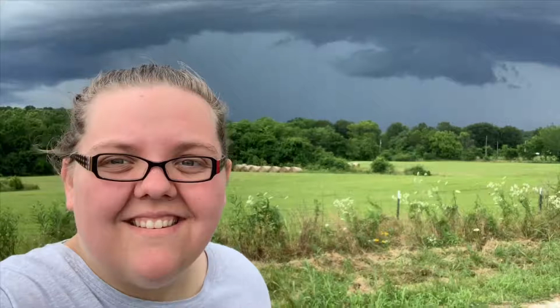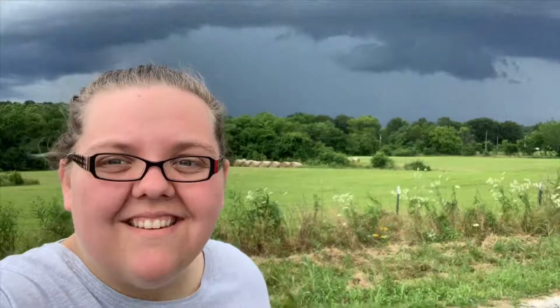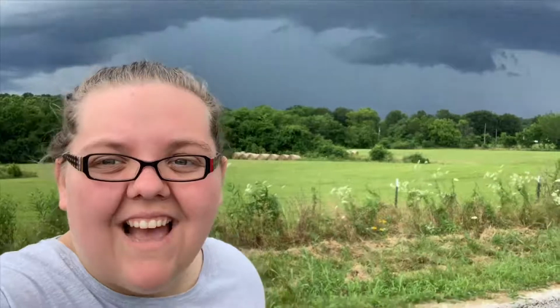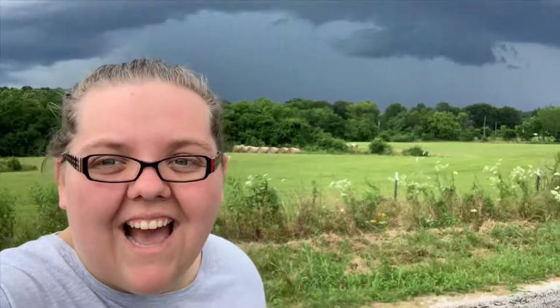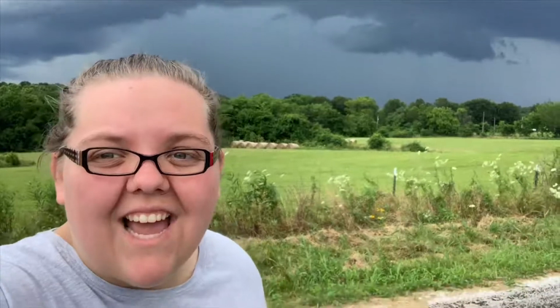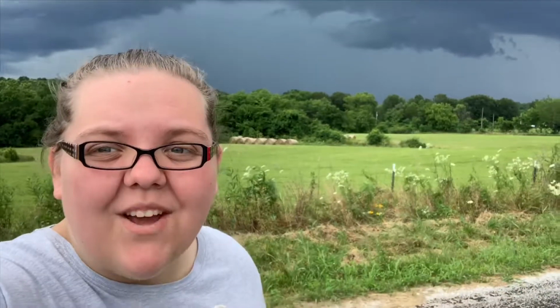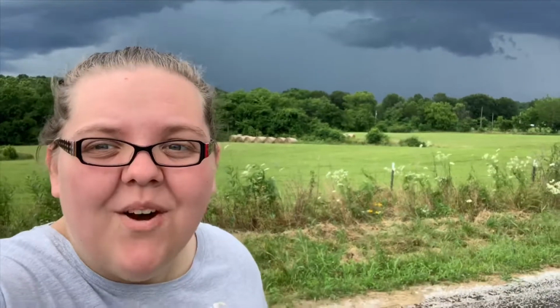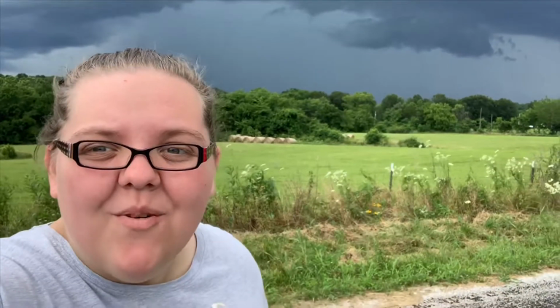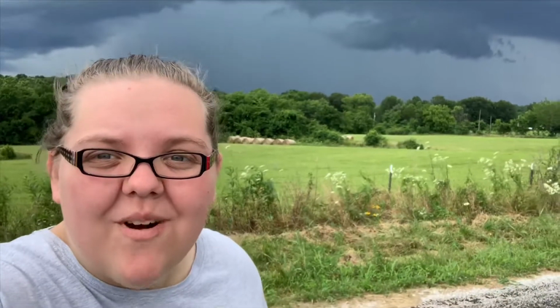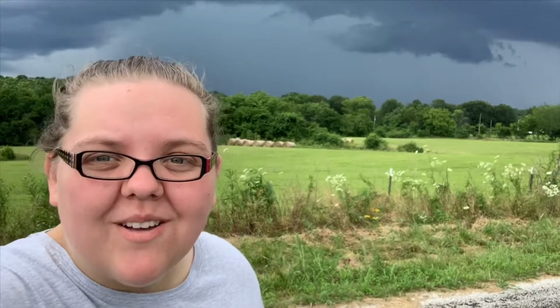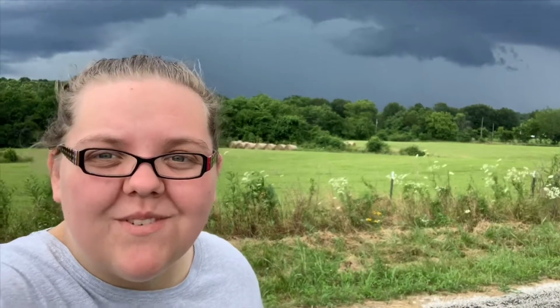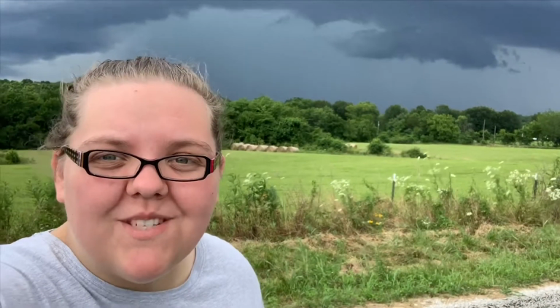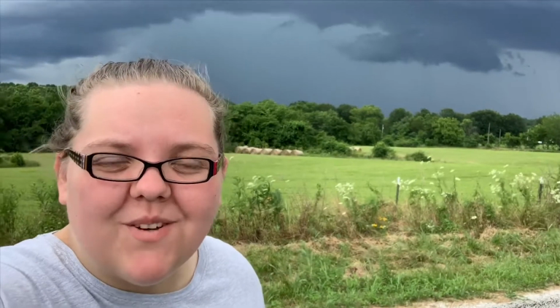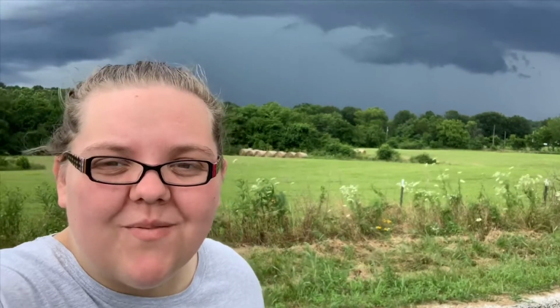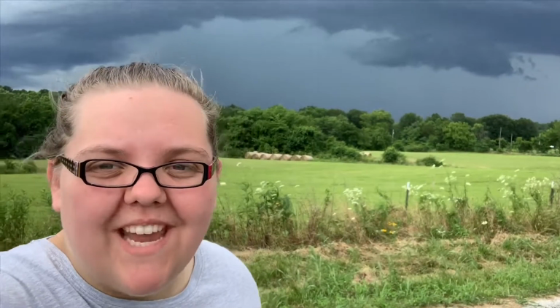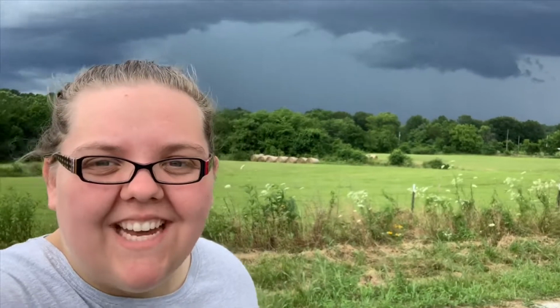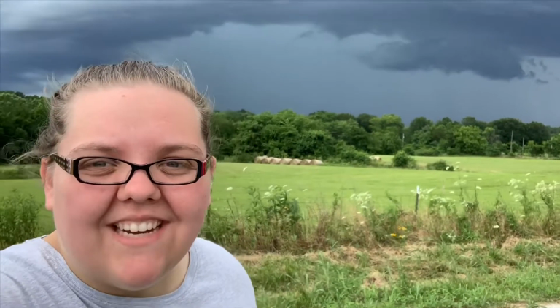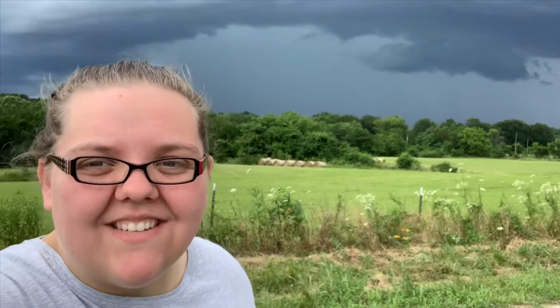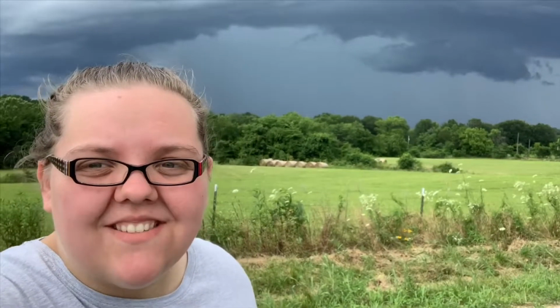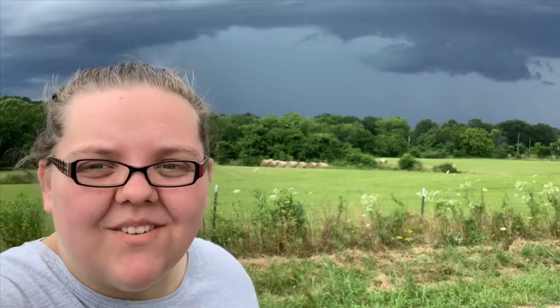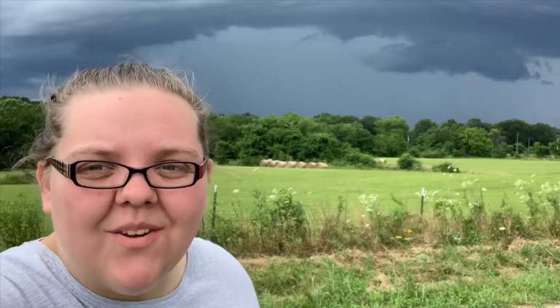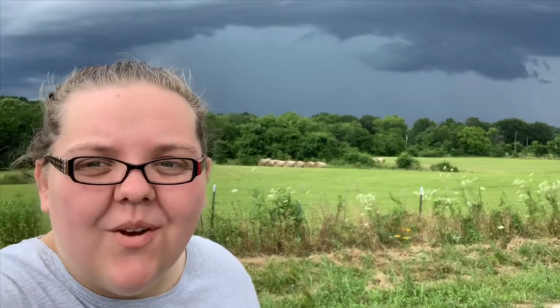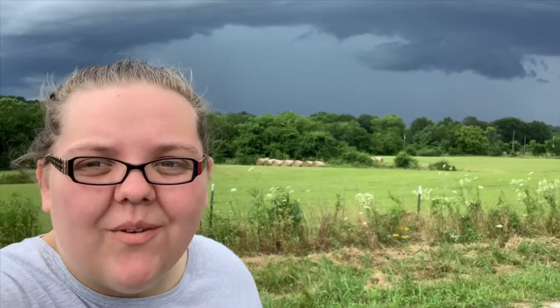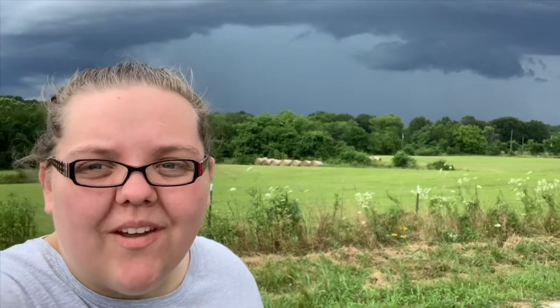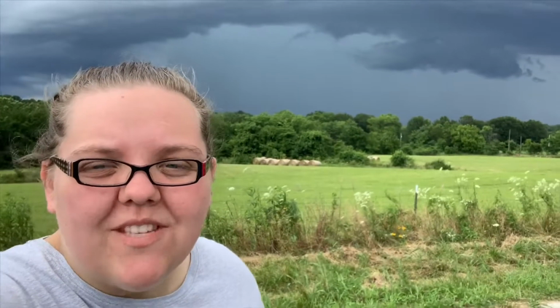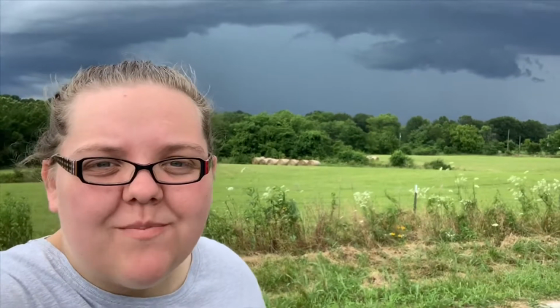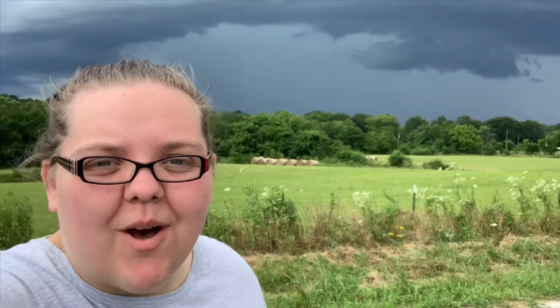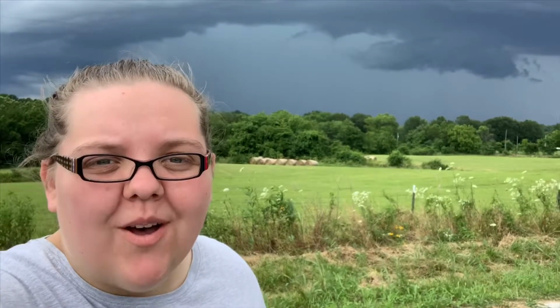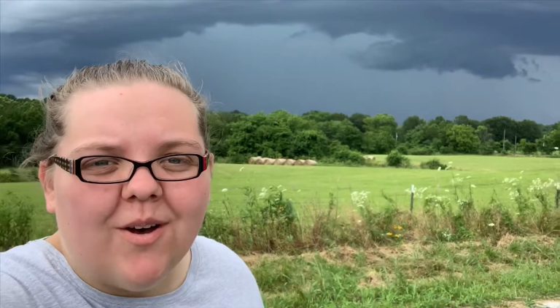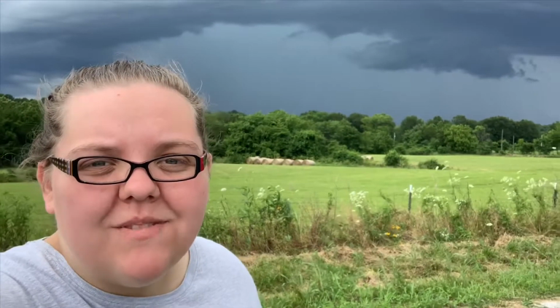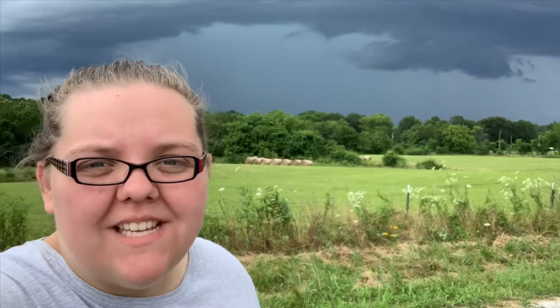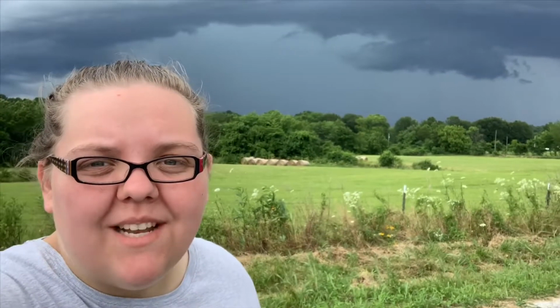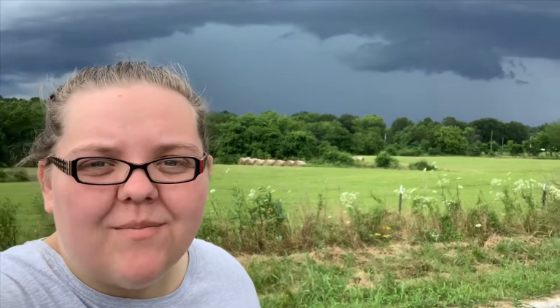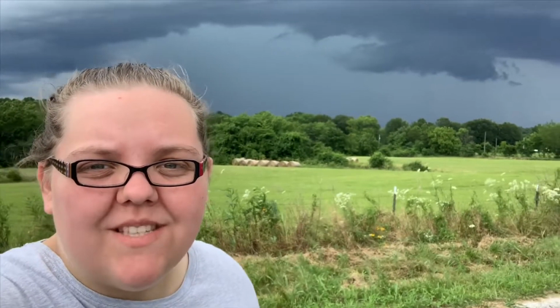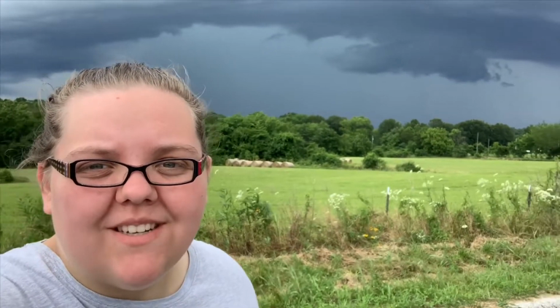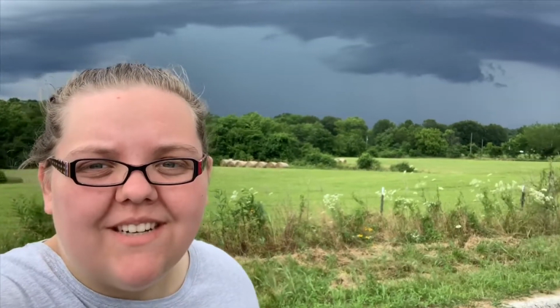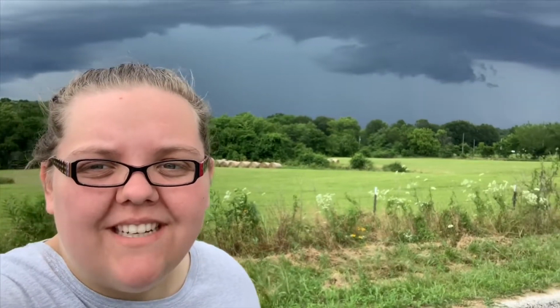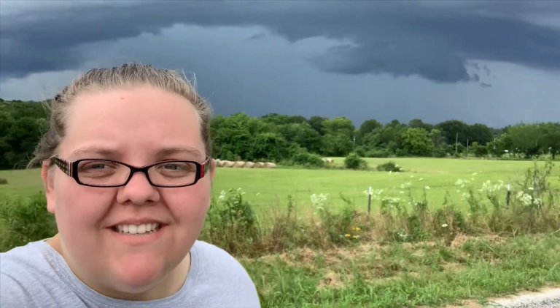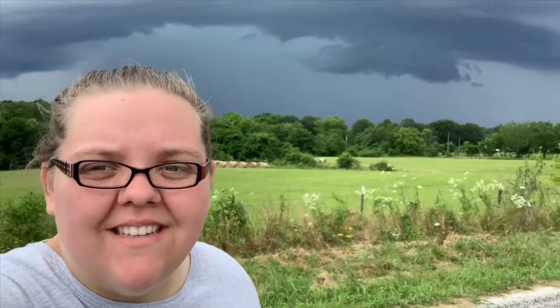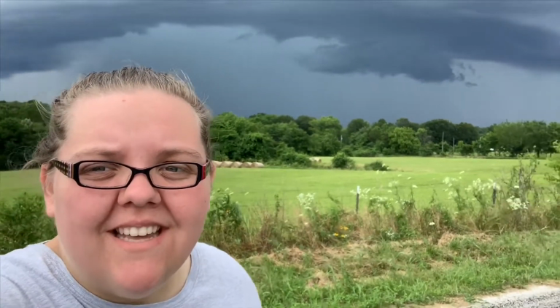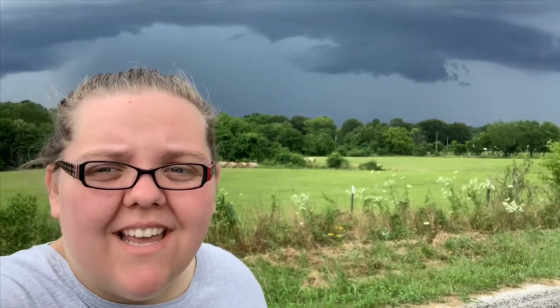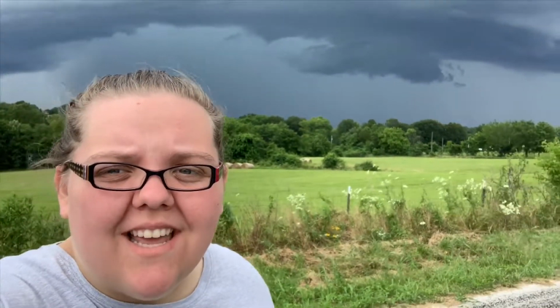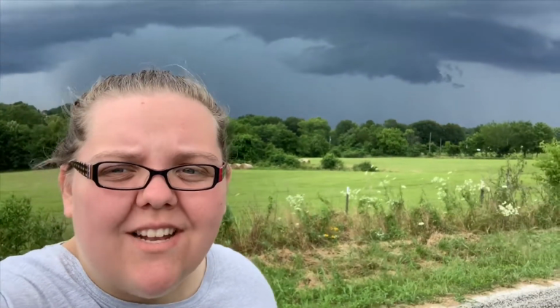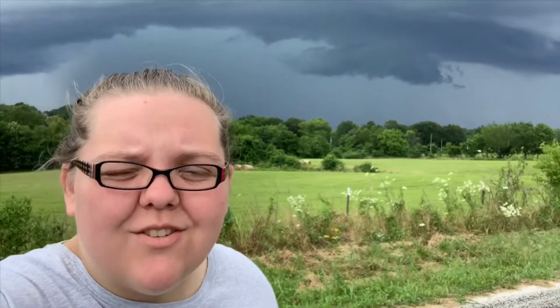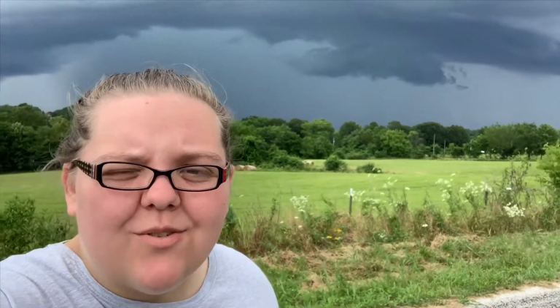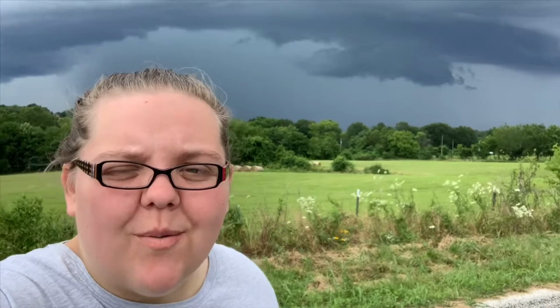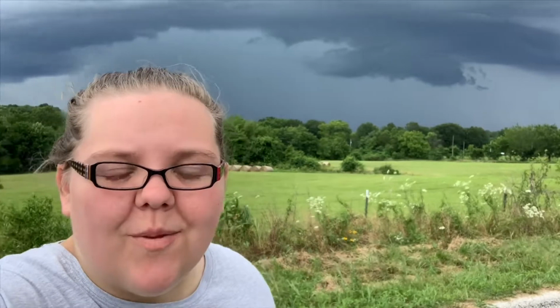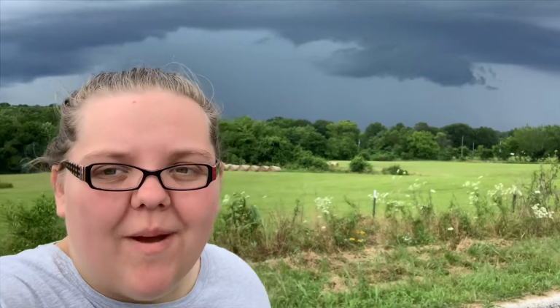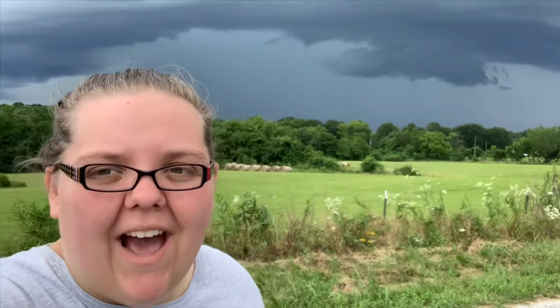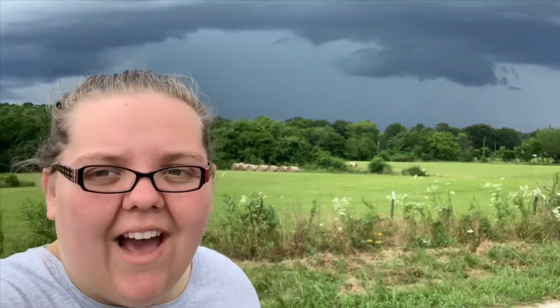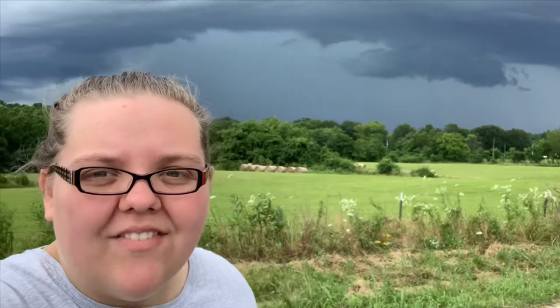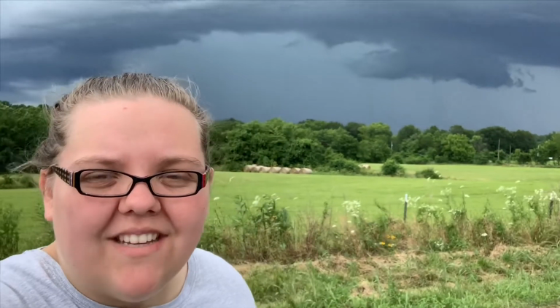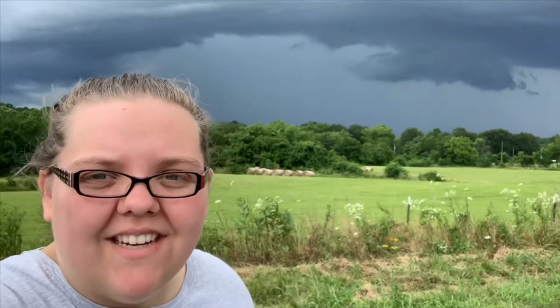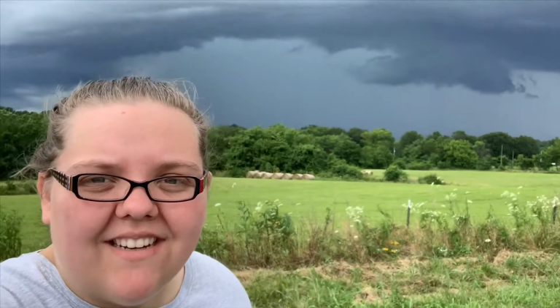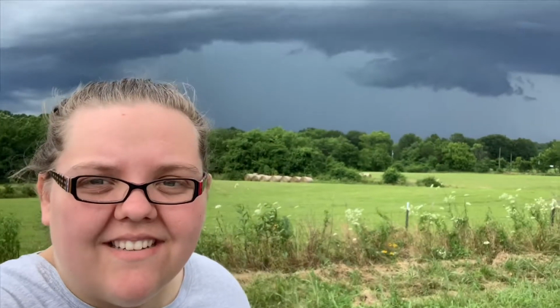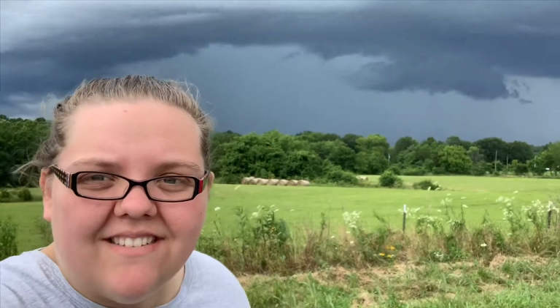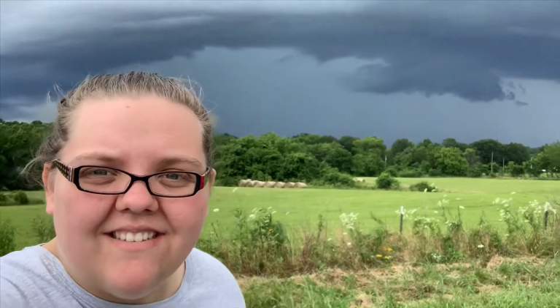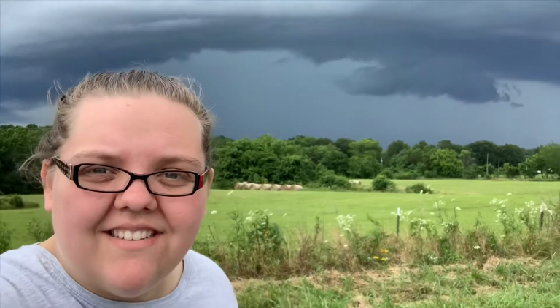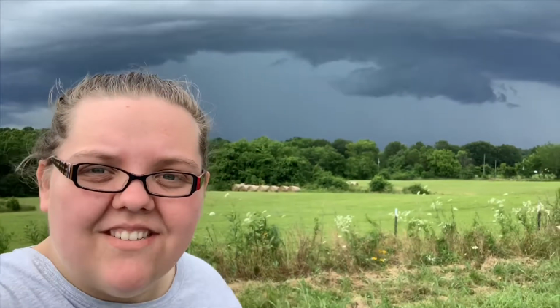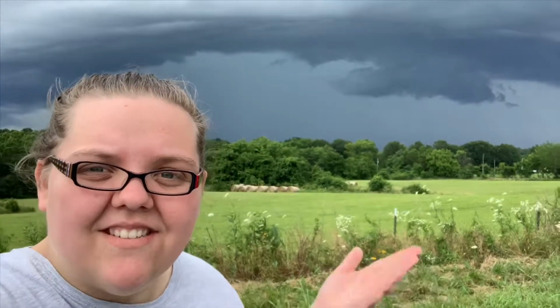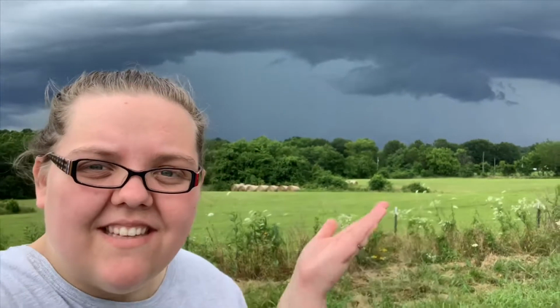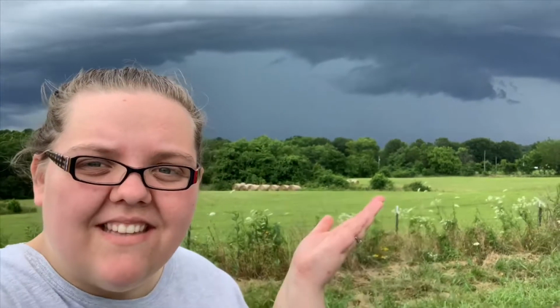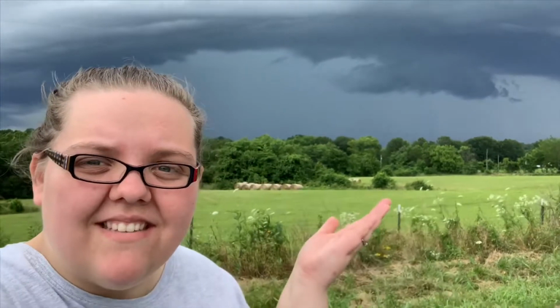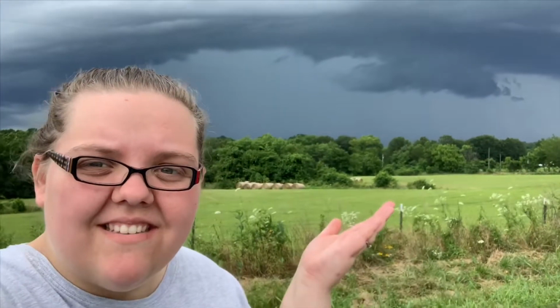Hi! Welcome to Stormy Acres! We have a small homestead in Missouri and it storms about half the year just like this.